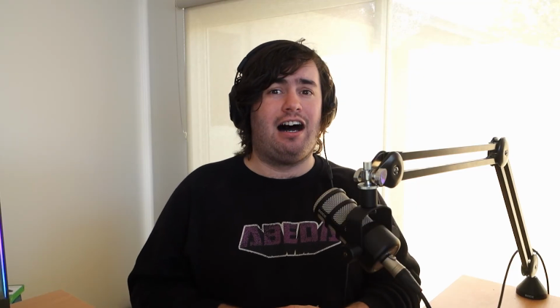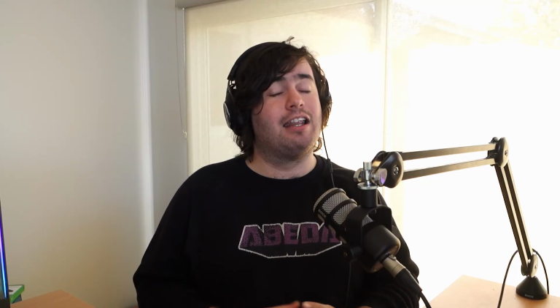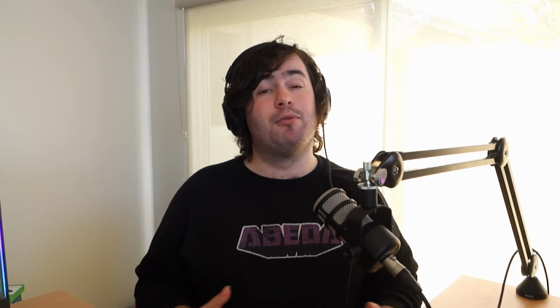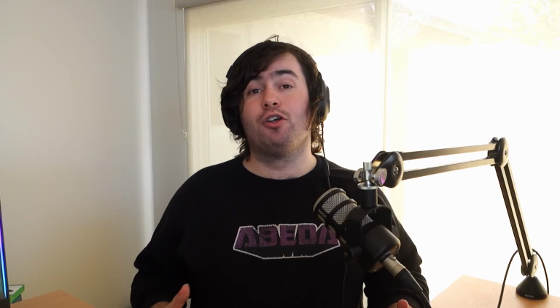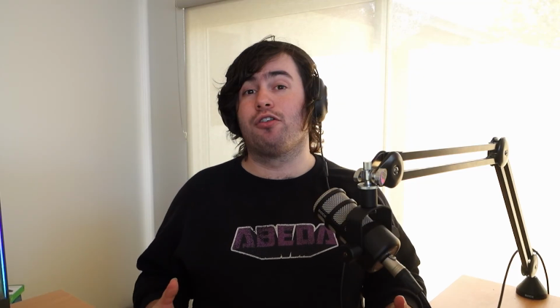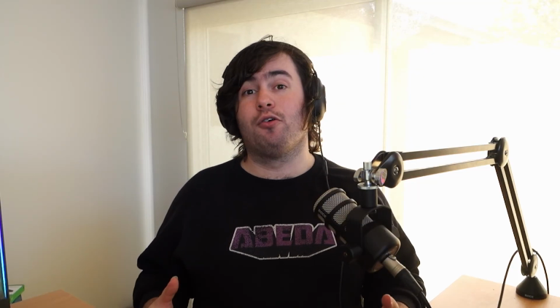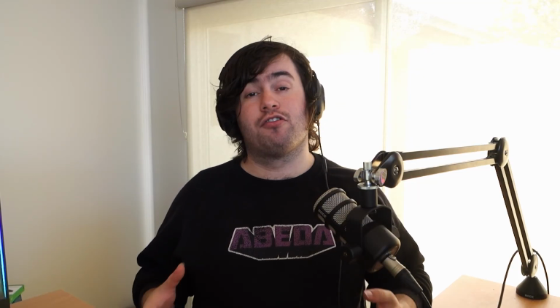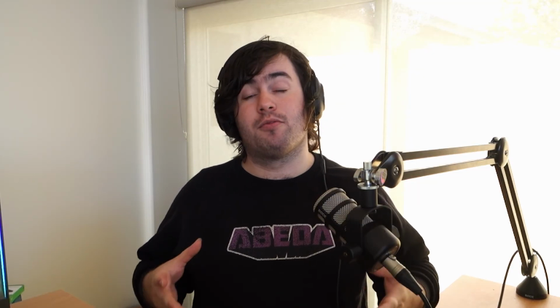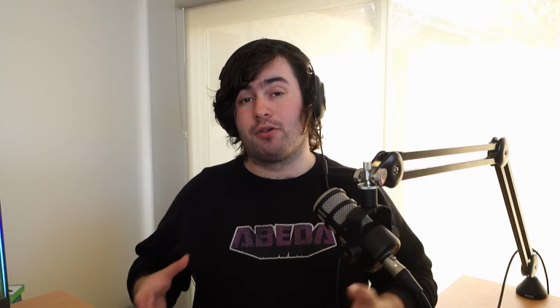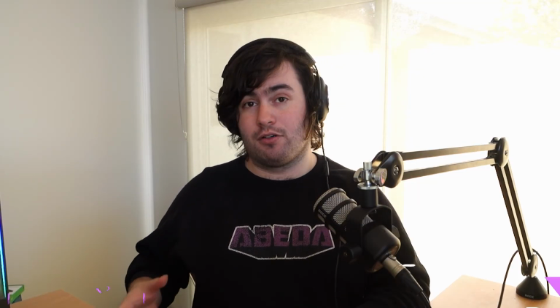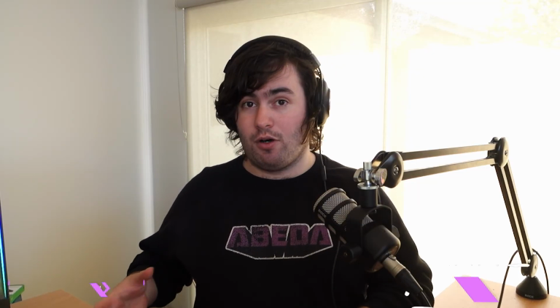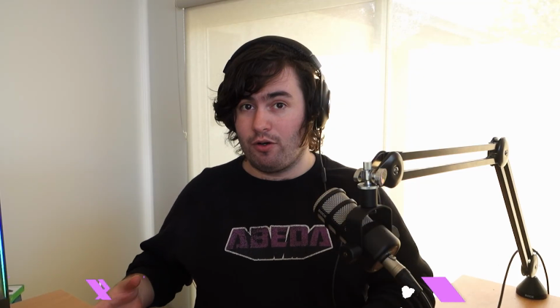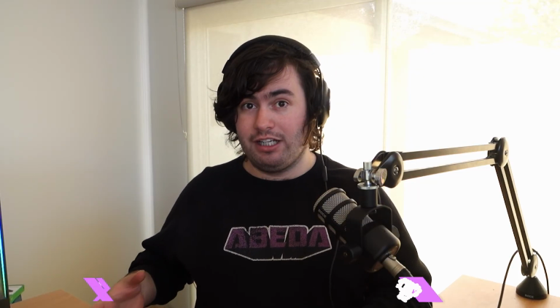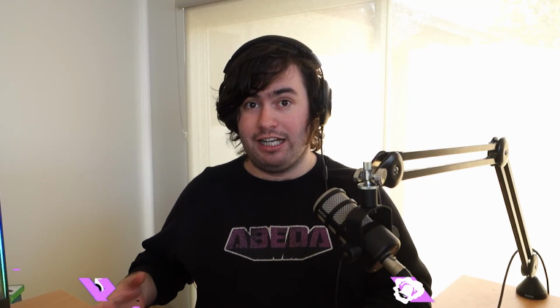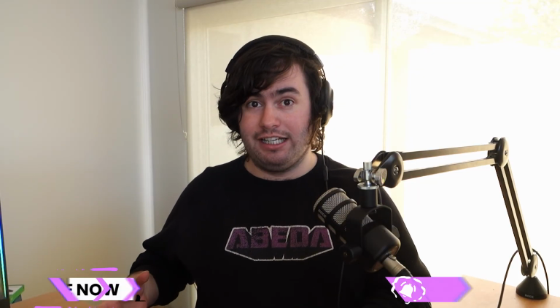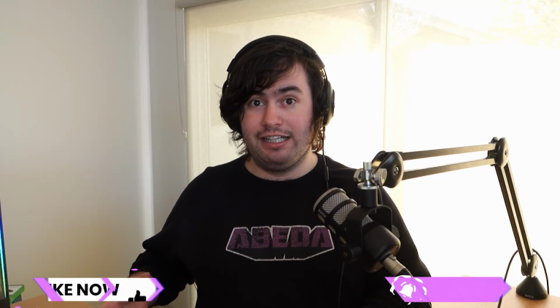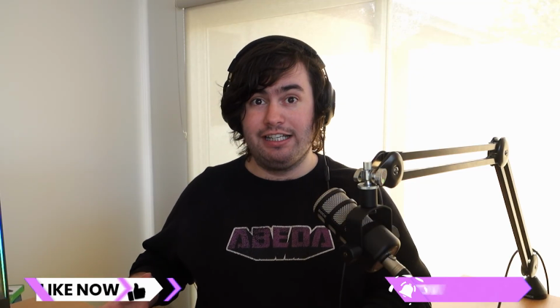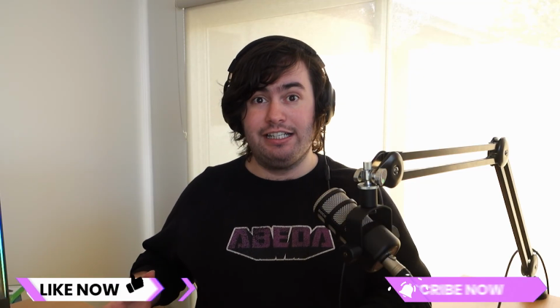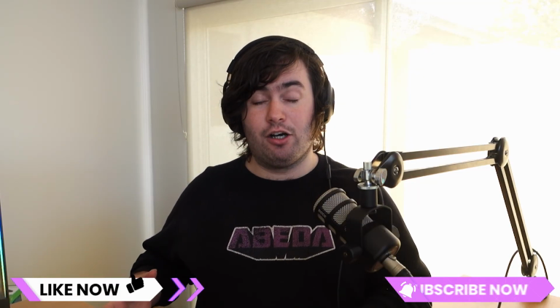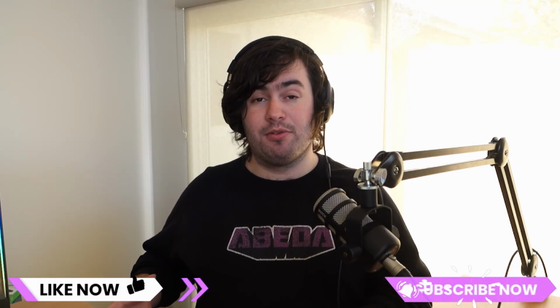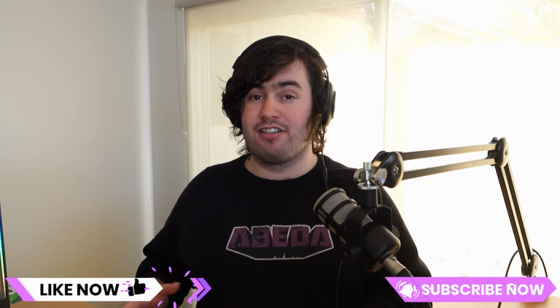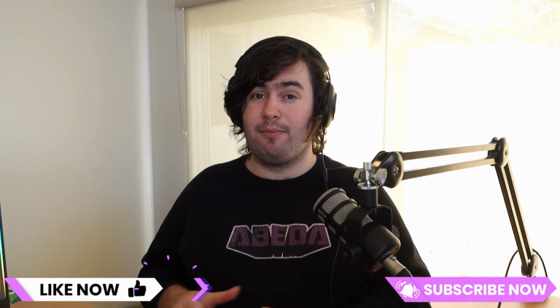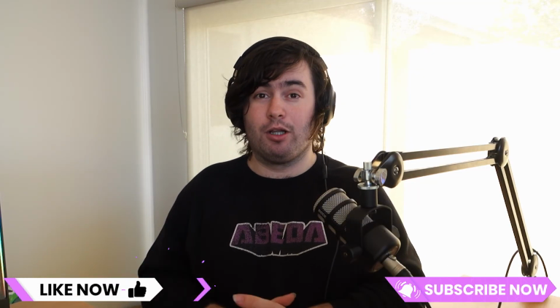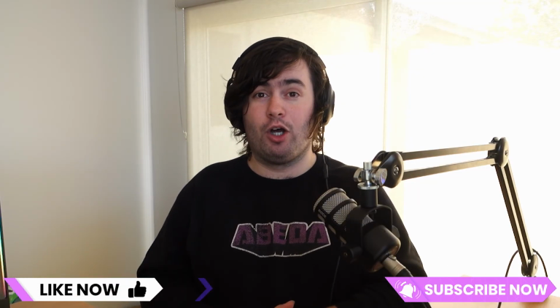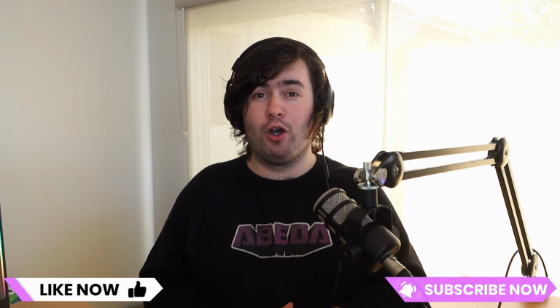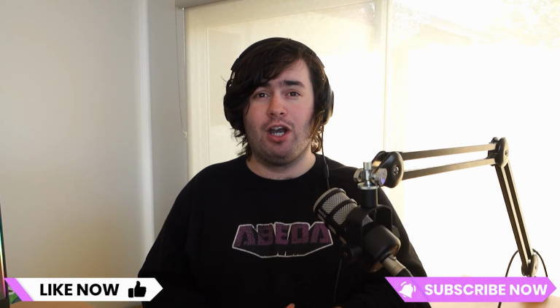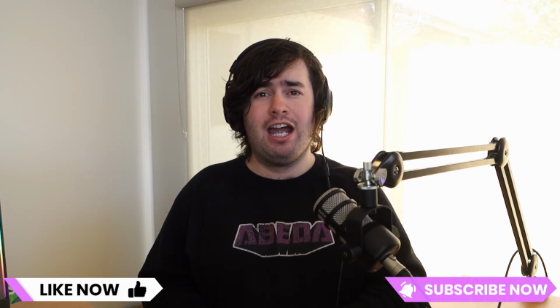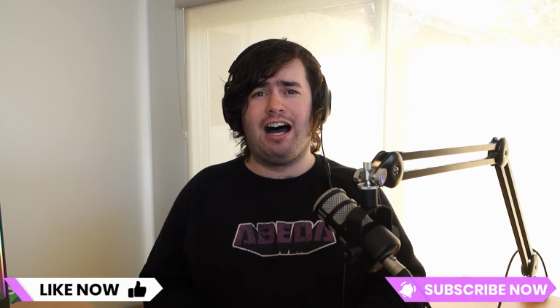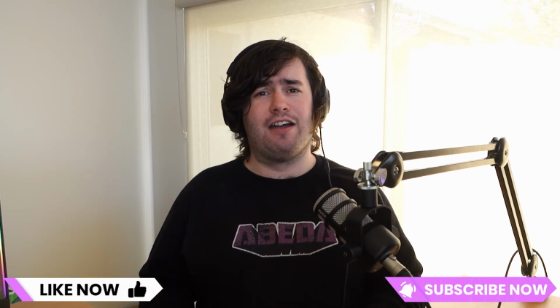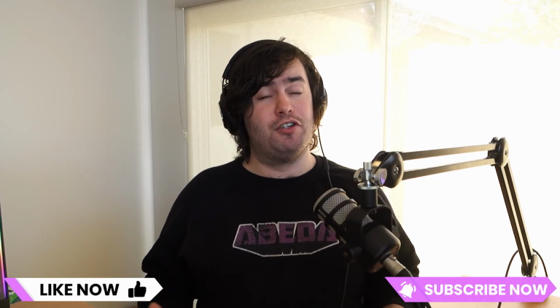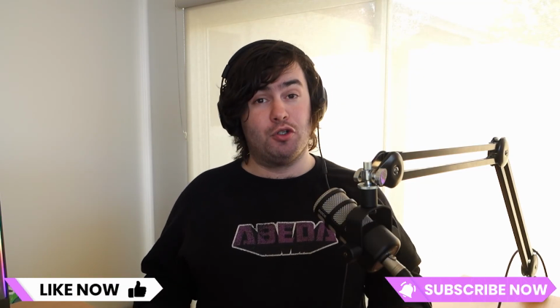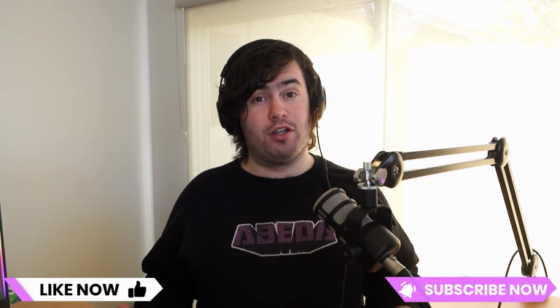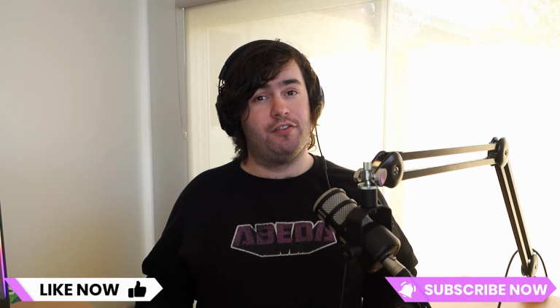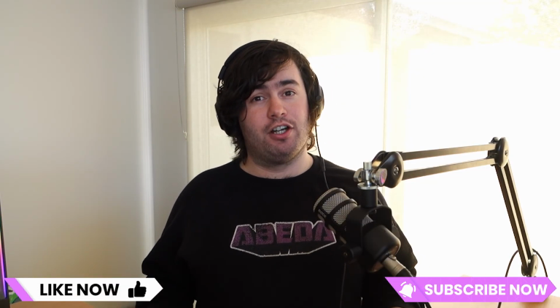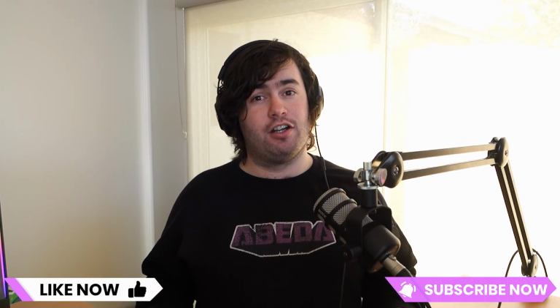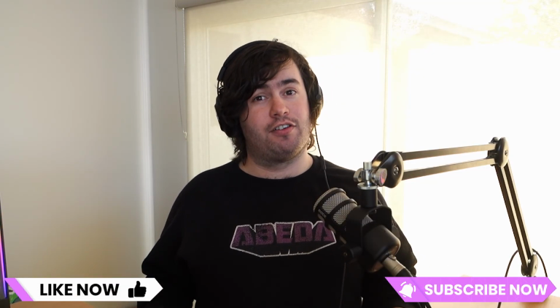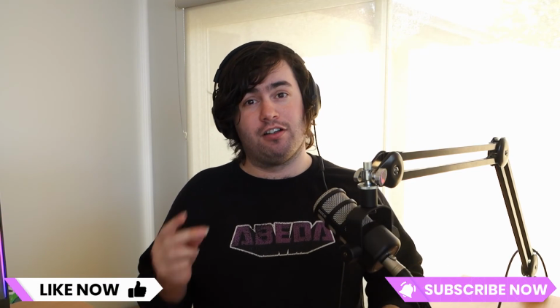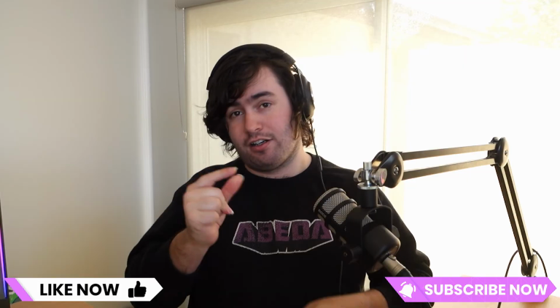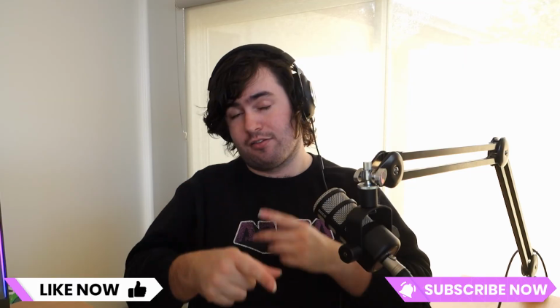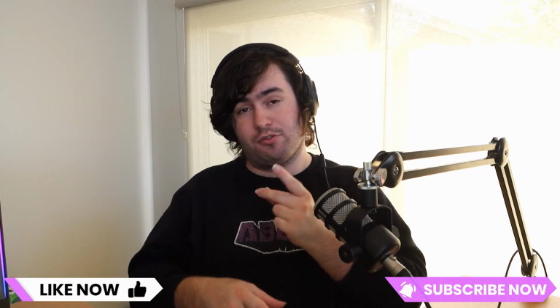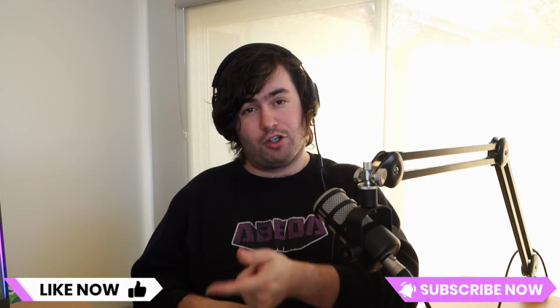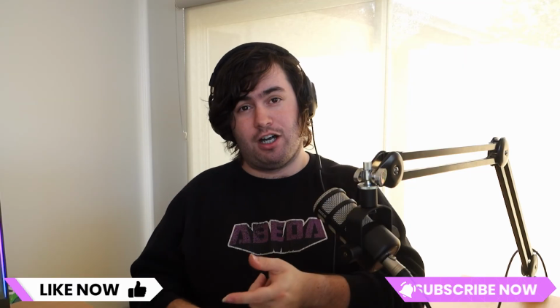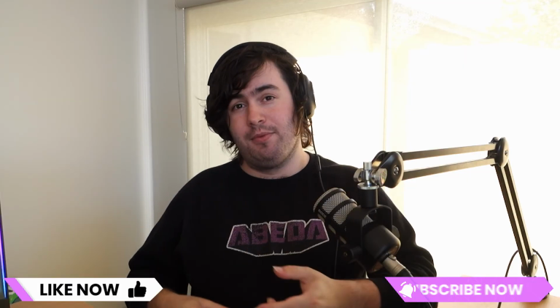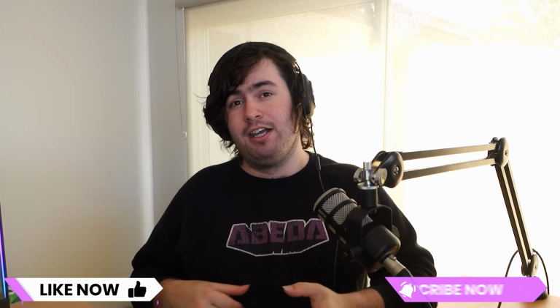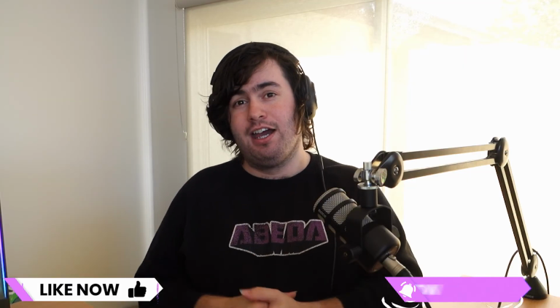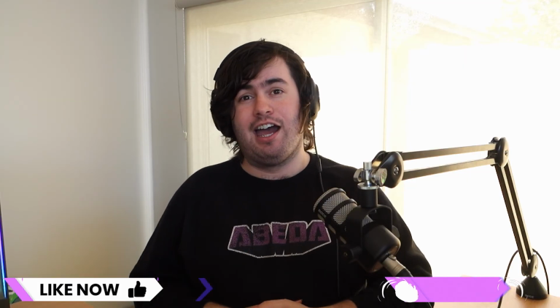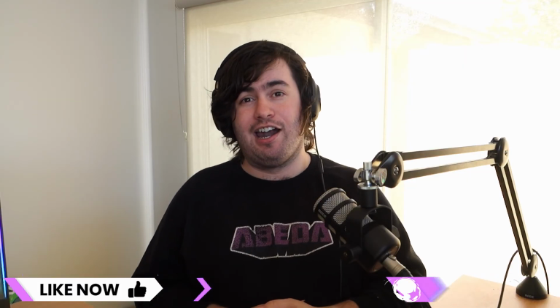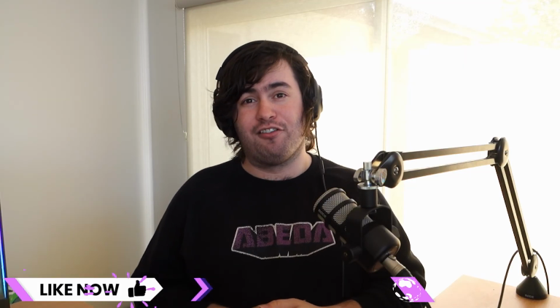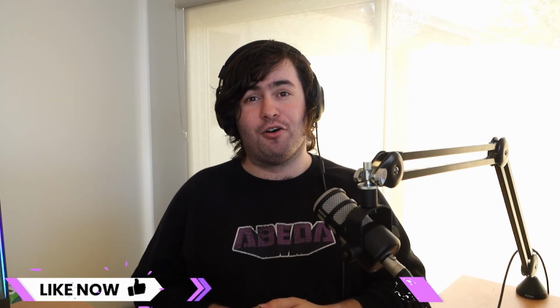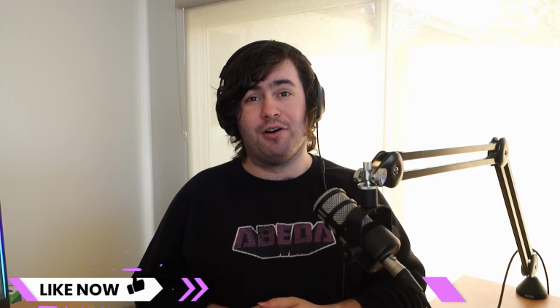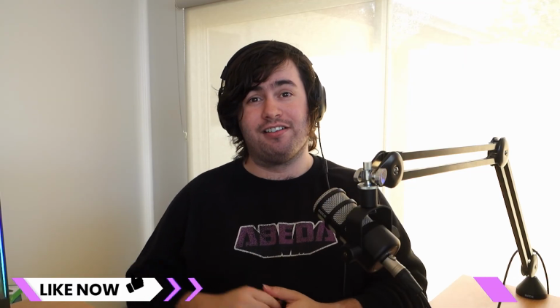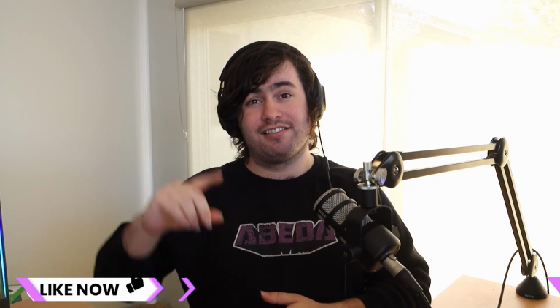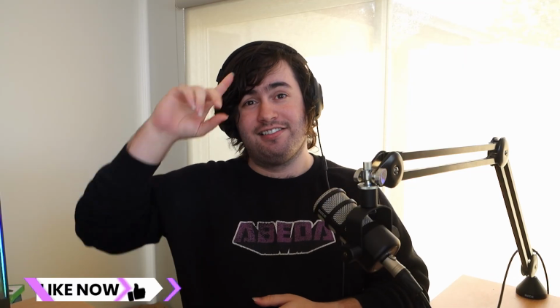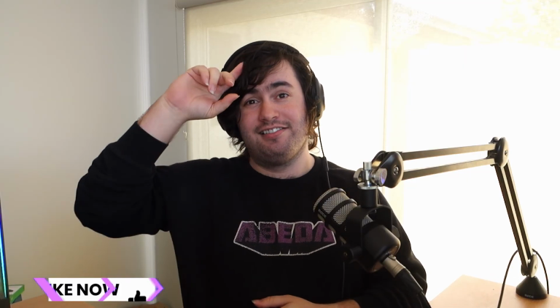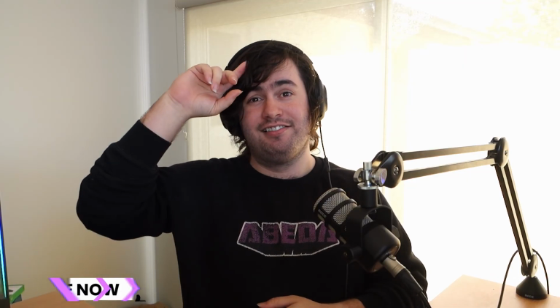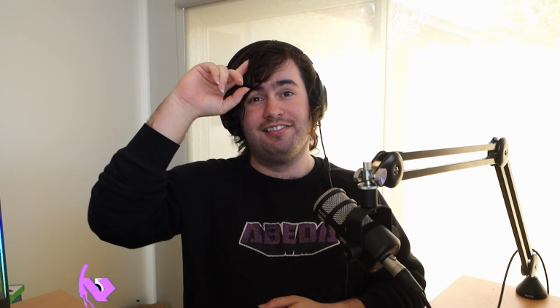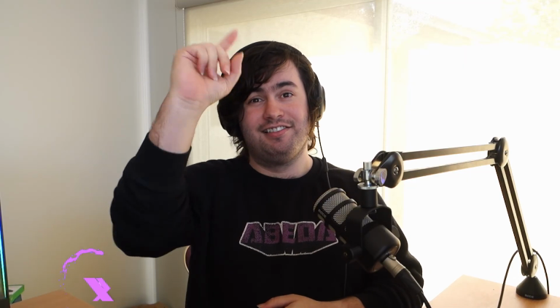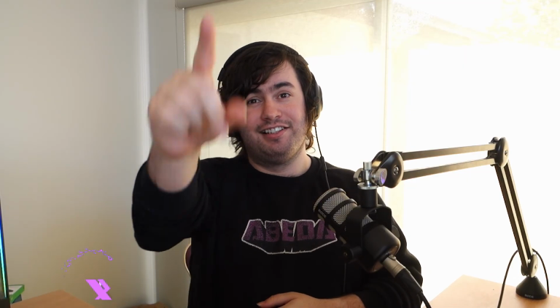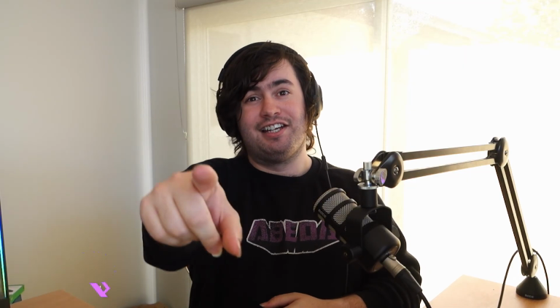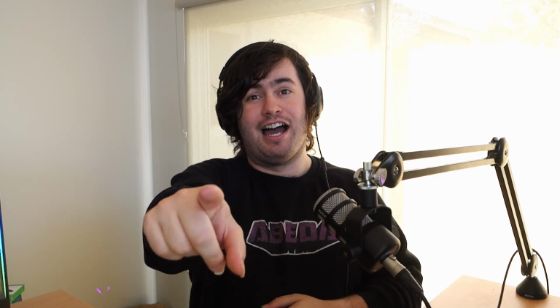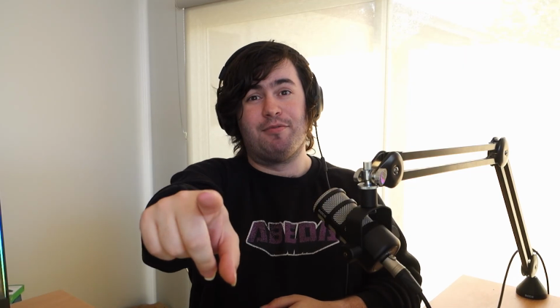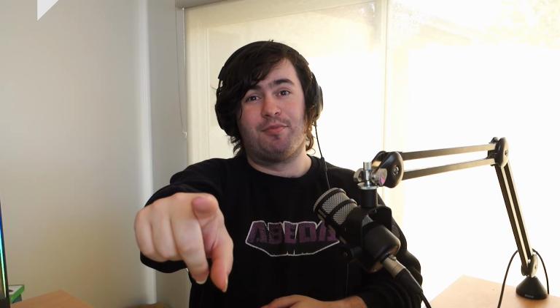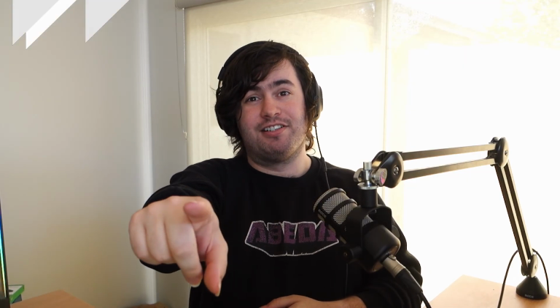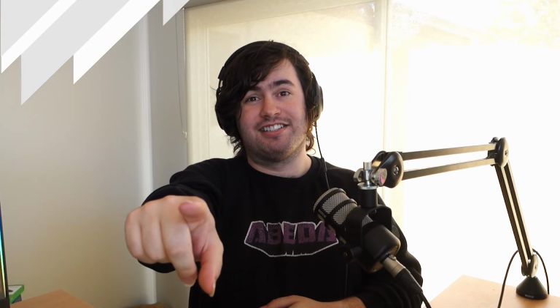Let me know your thoughts on the print quality in the comments down below. If you enjoyed the video, don't forget to like, subscribe, and as always, happy printing.